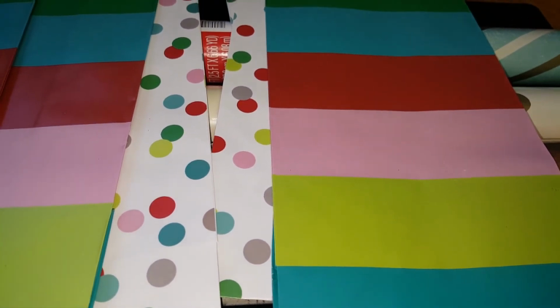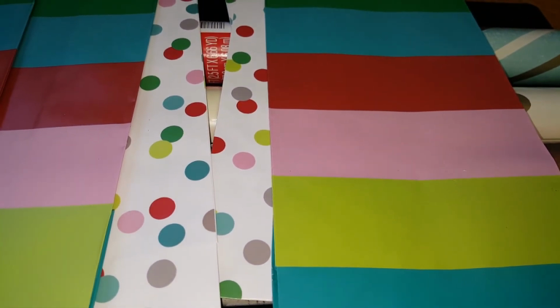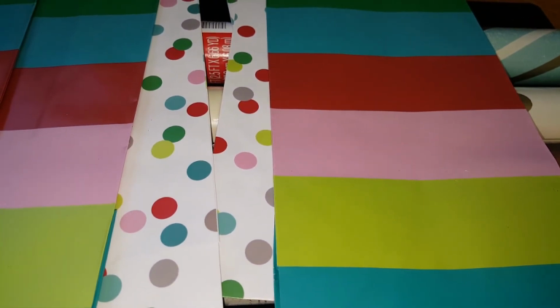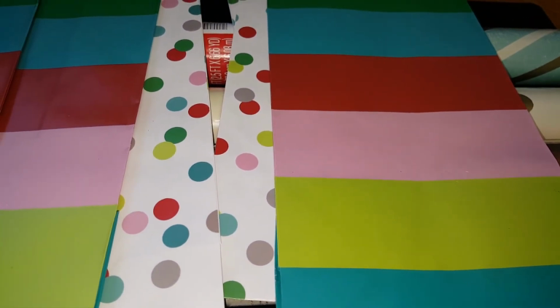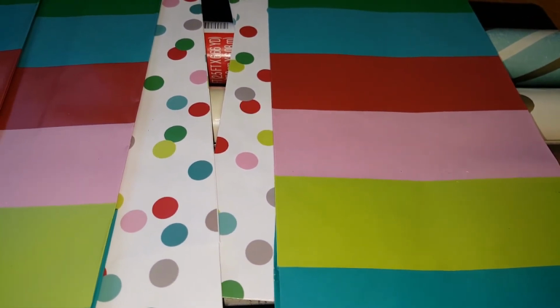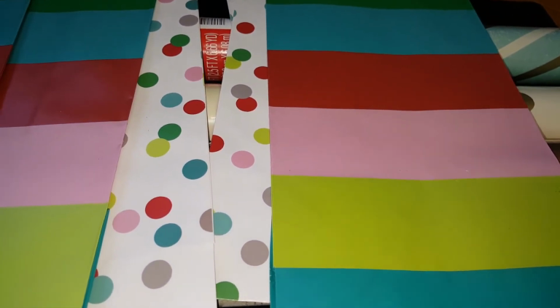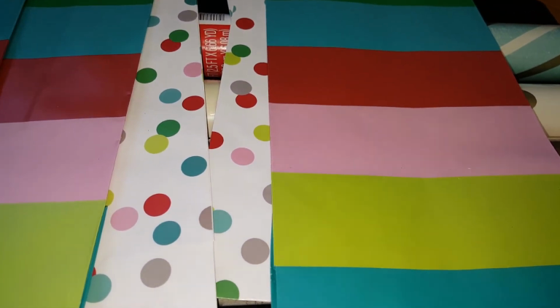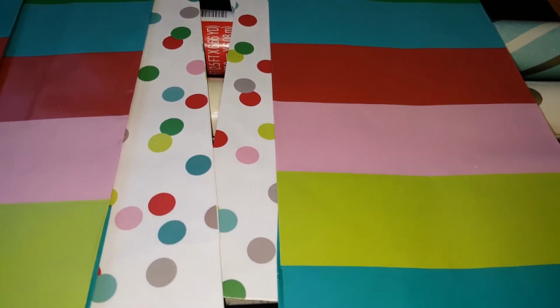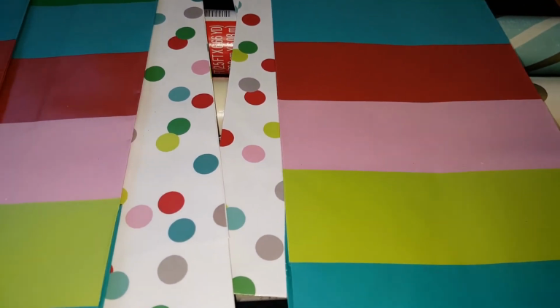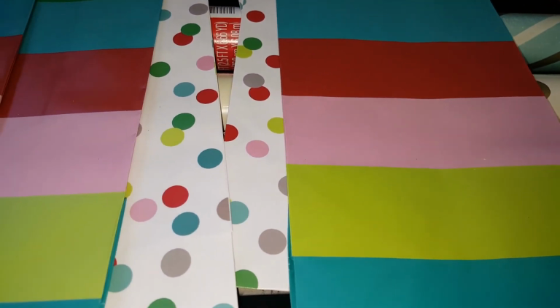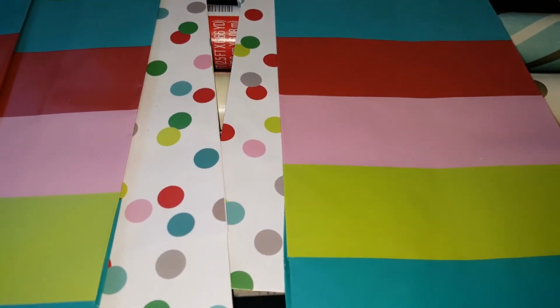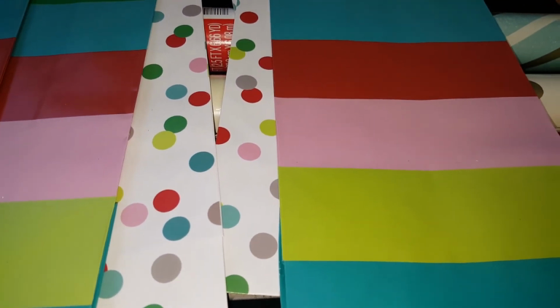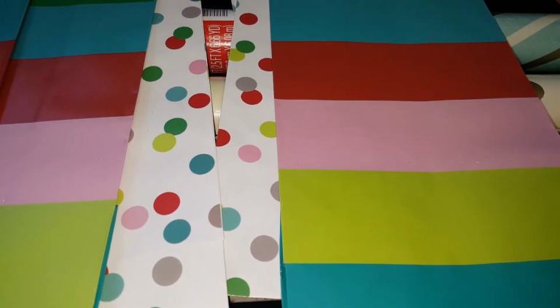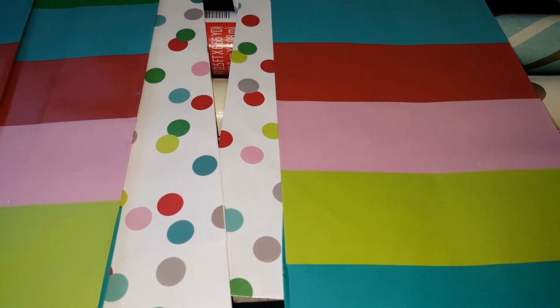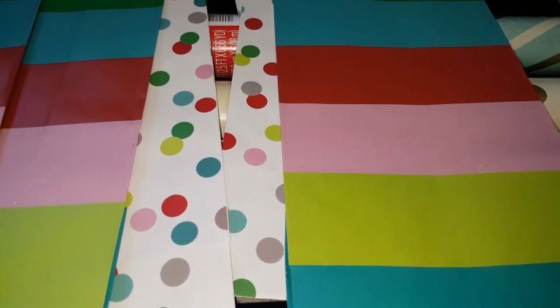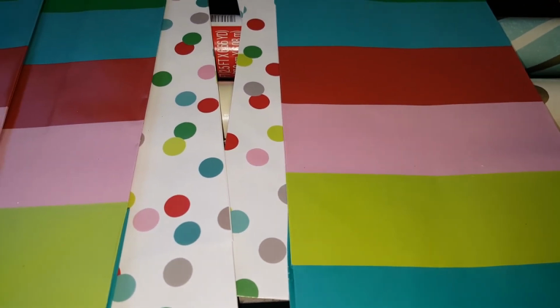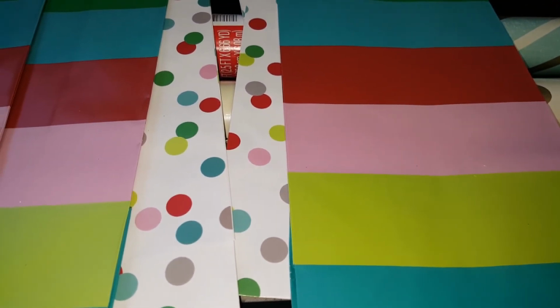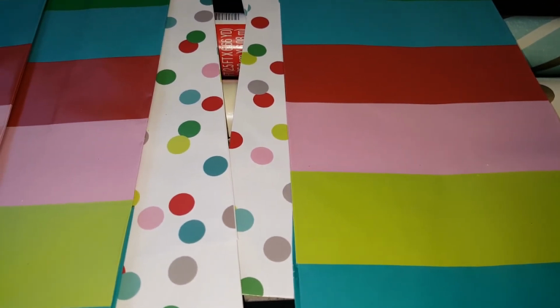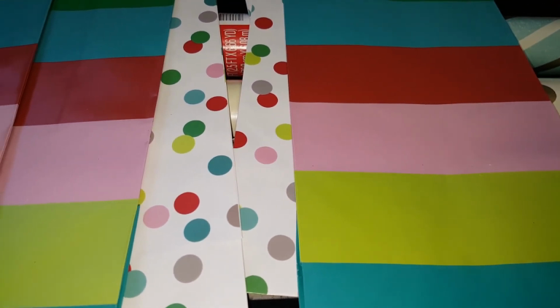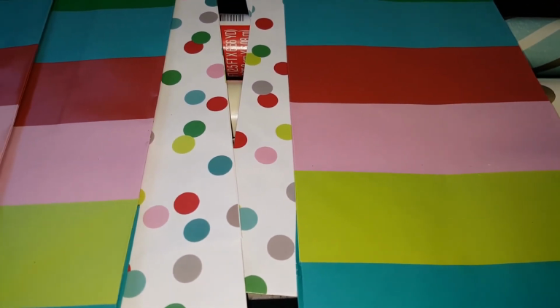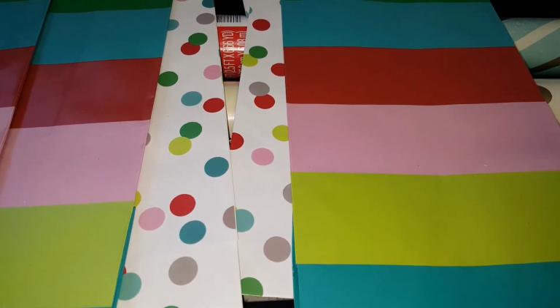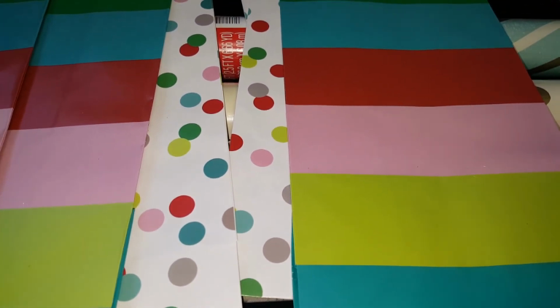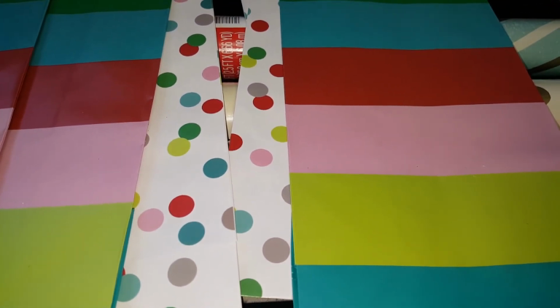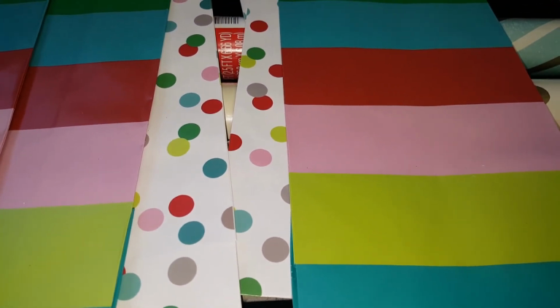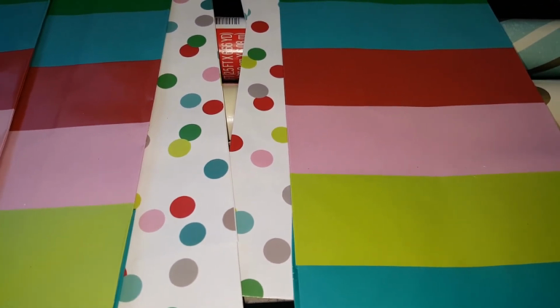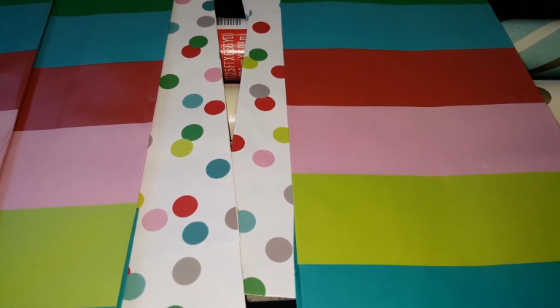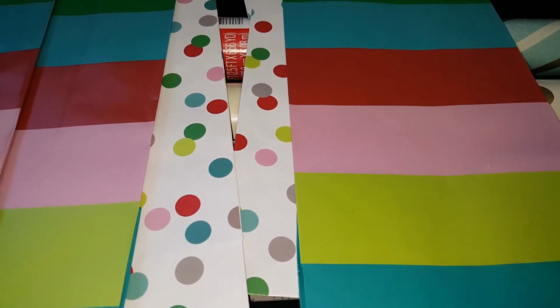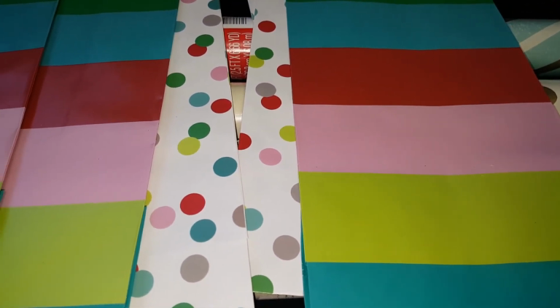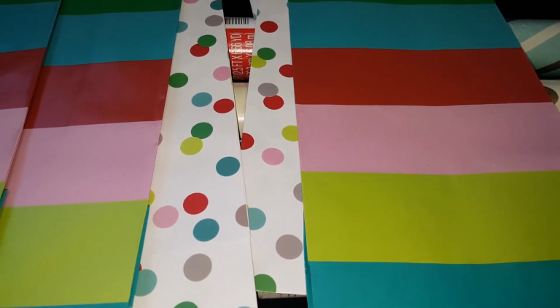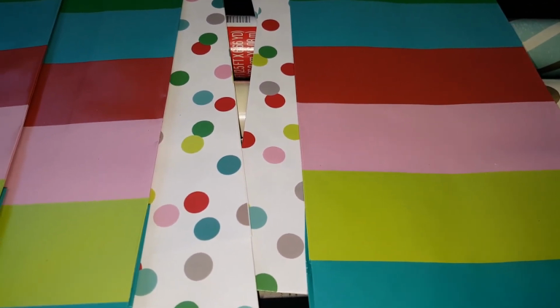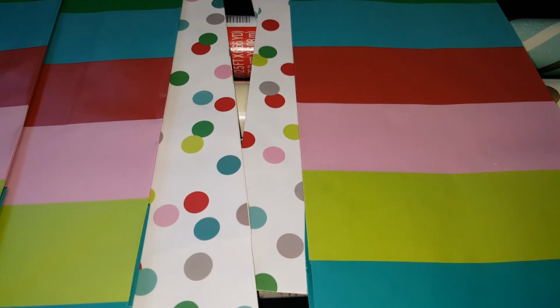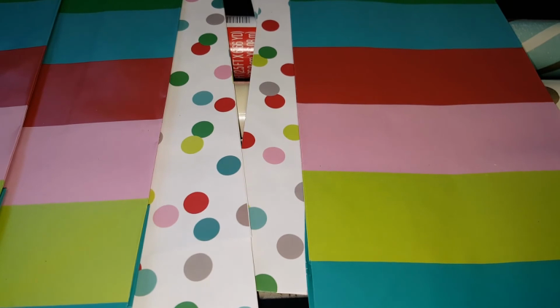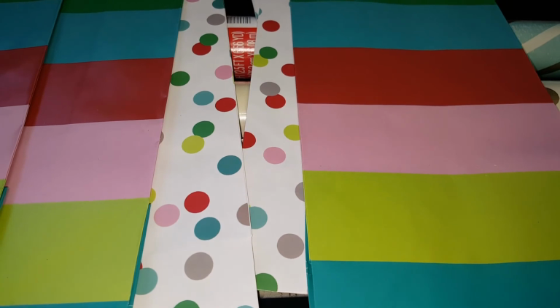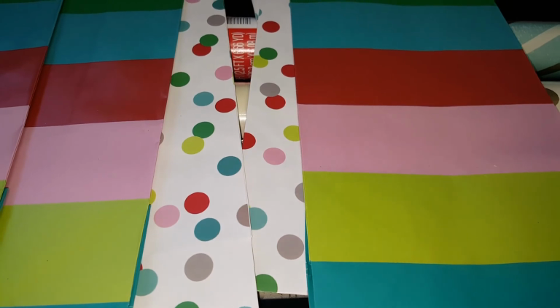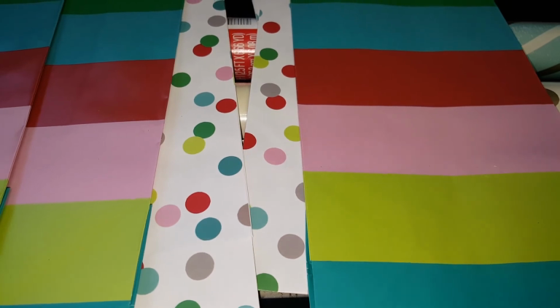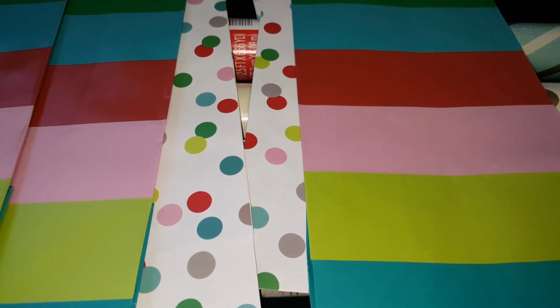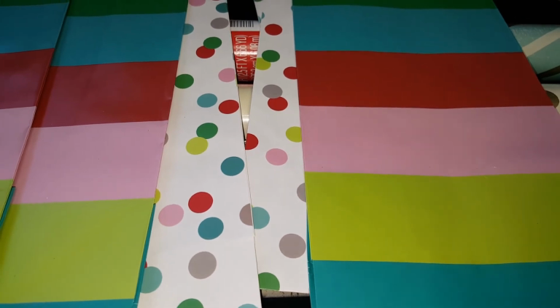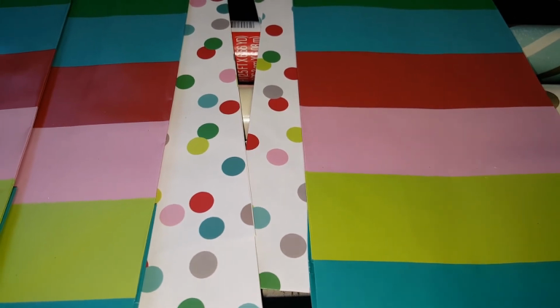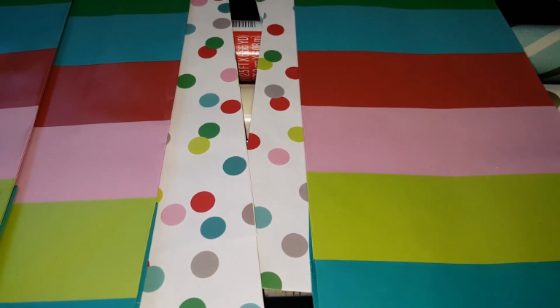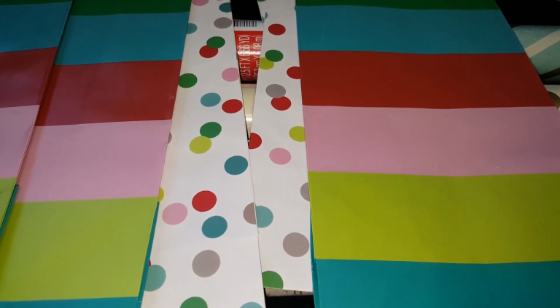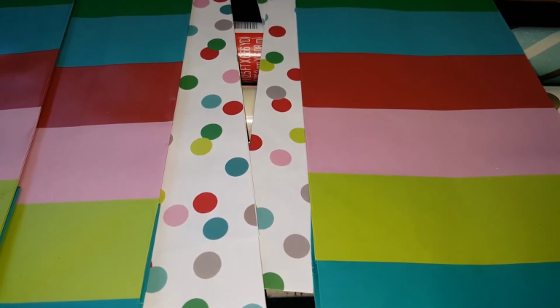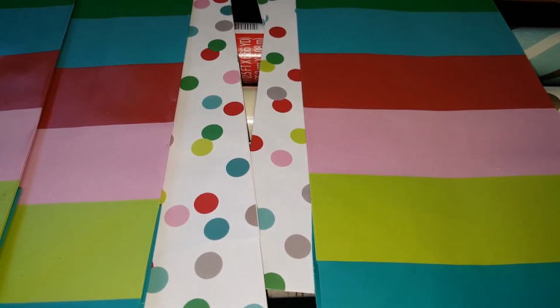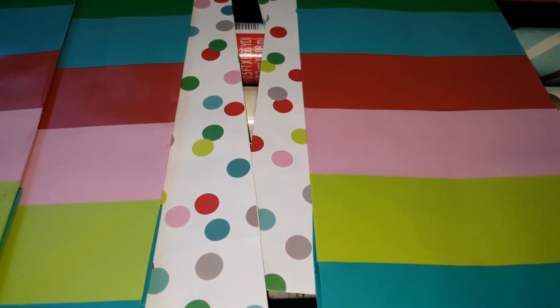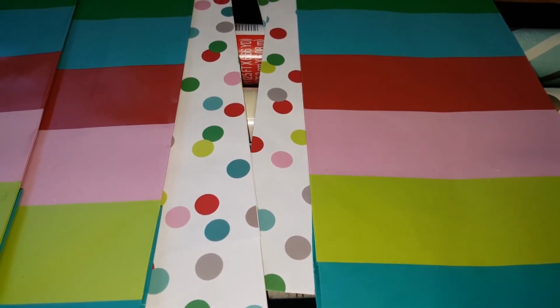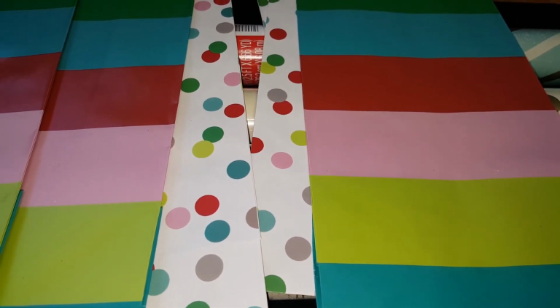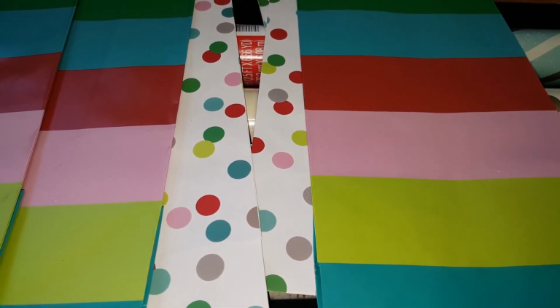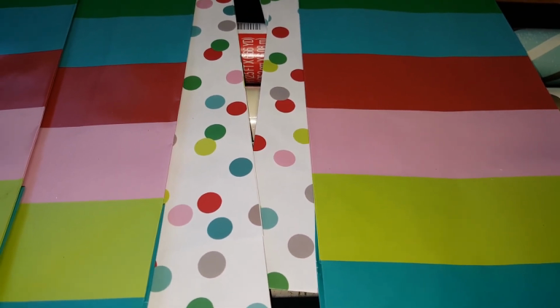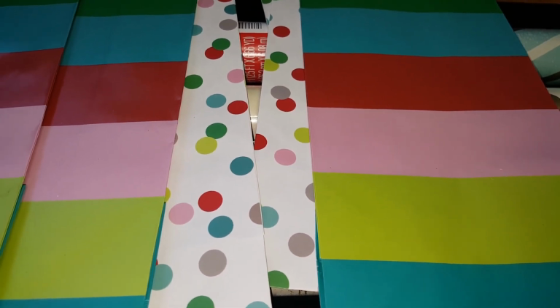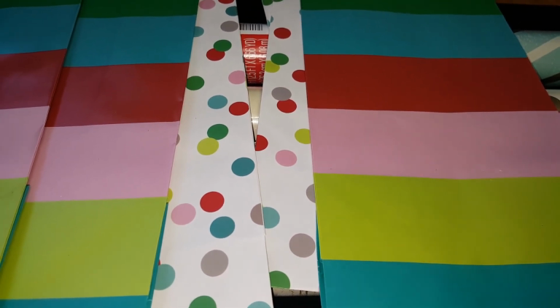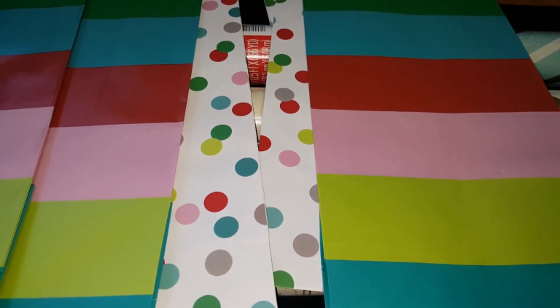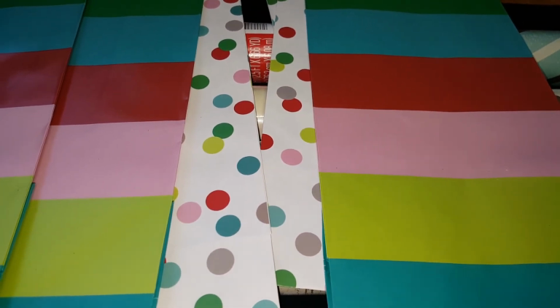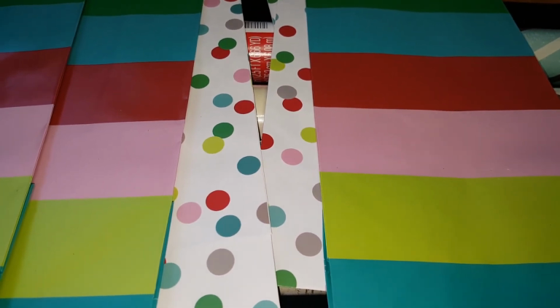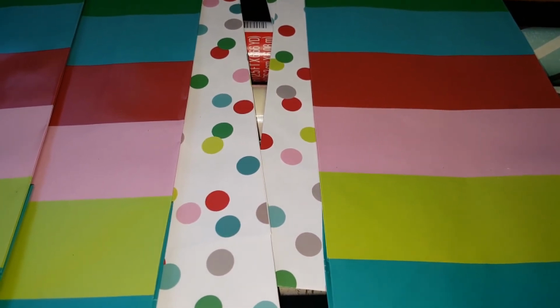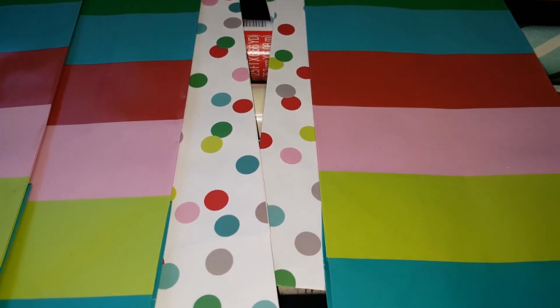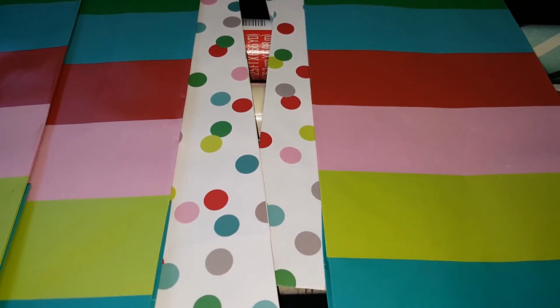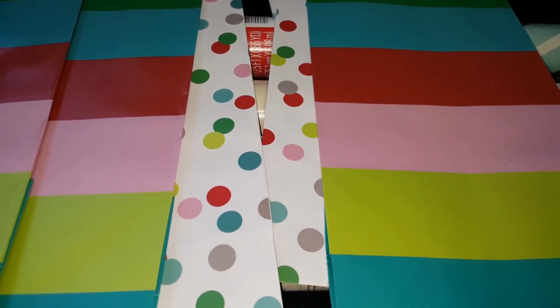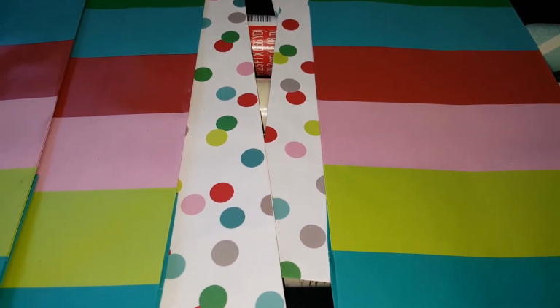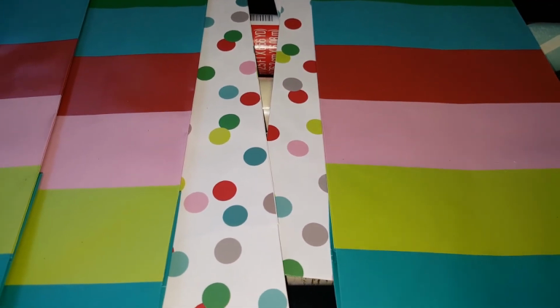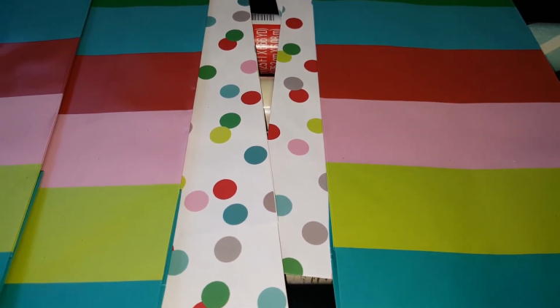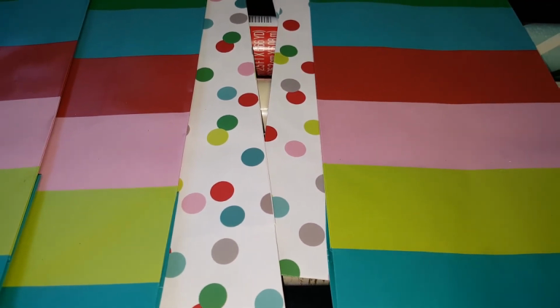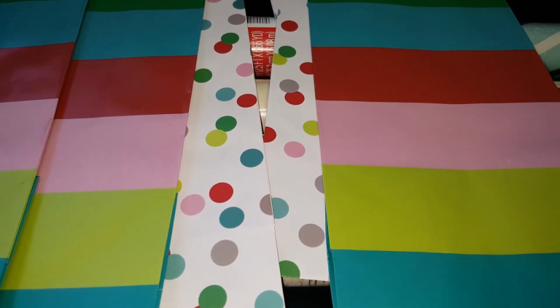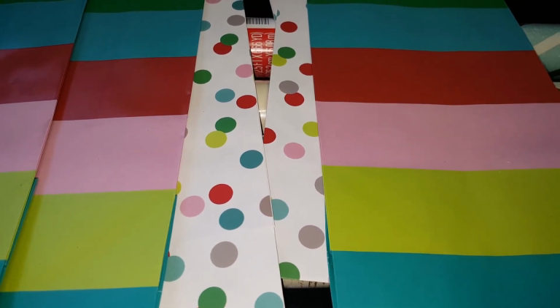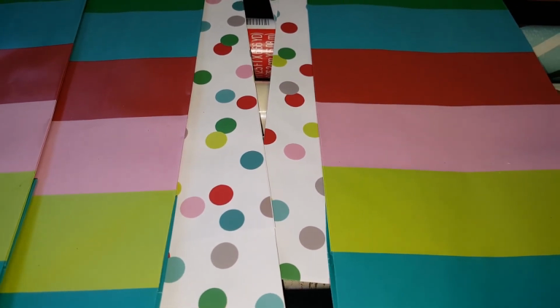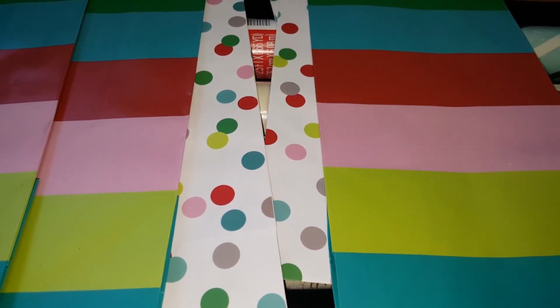So yeah, if you guys are still interested in any of this, I would go check your Walgreens — they might still have stuff there. I'll talk to you guys later, bye!